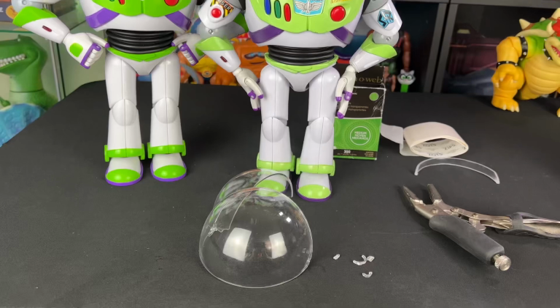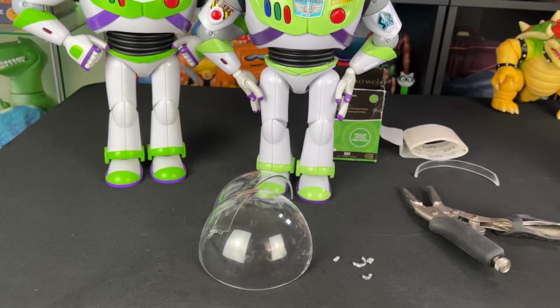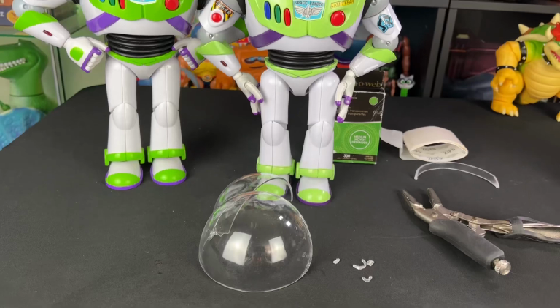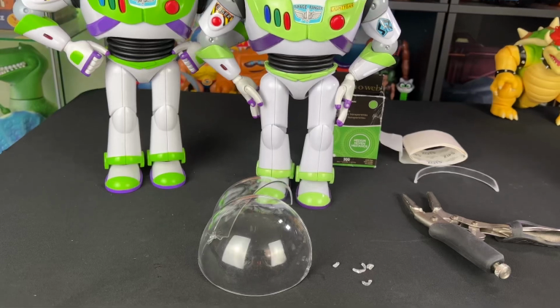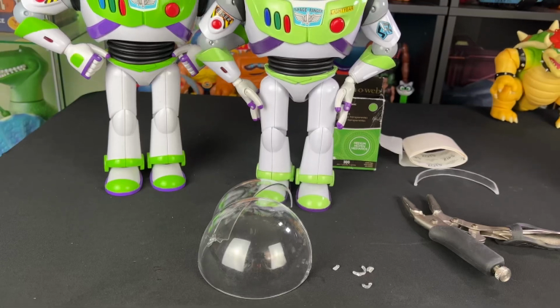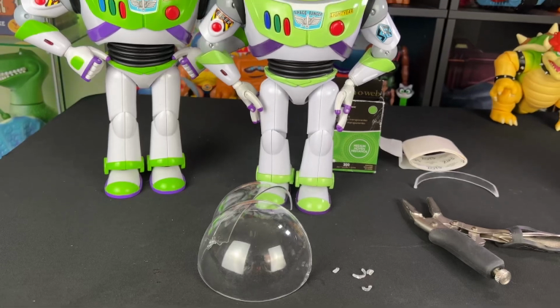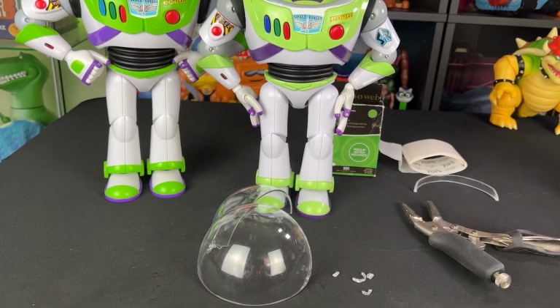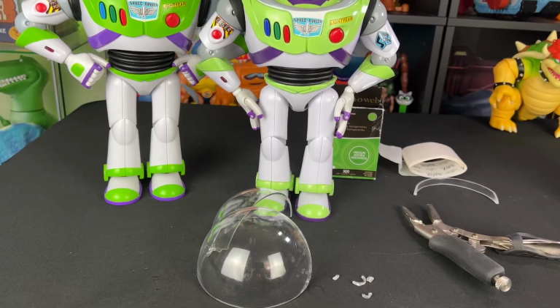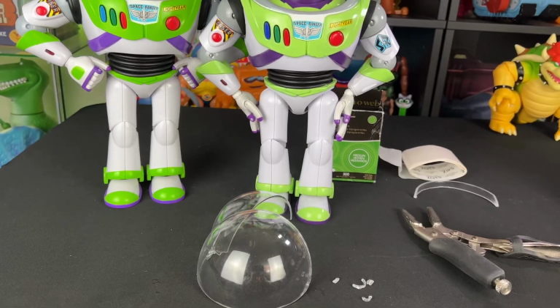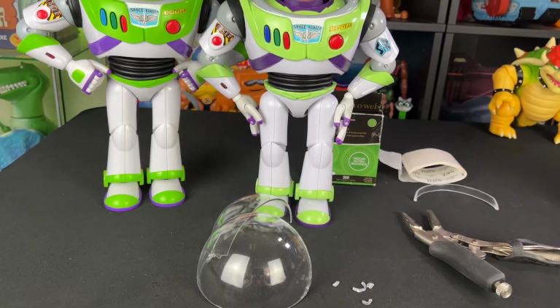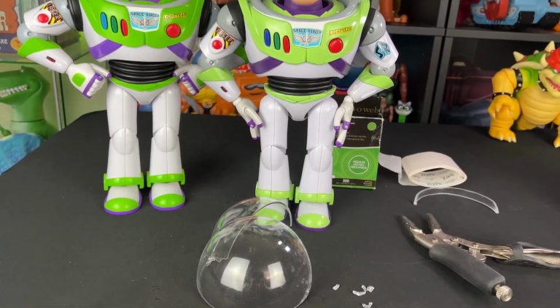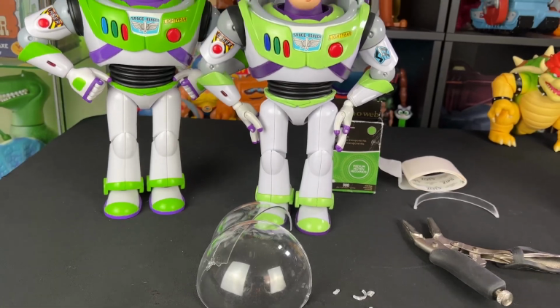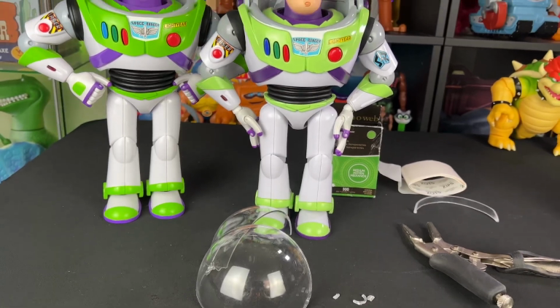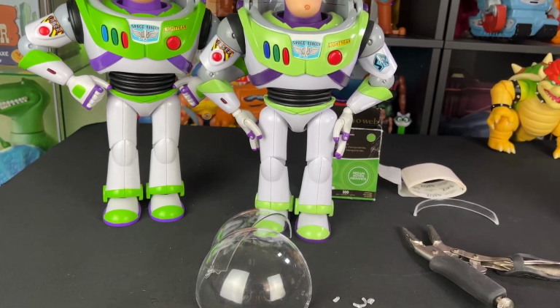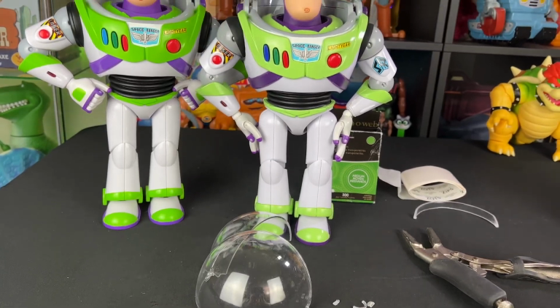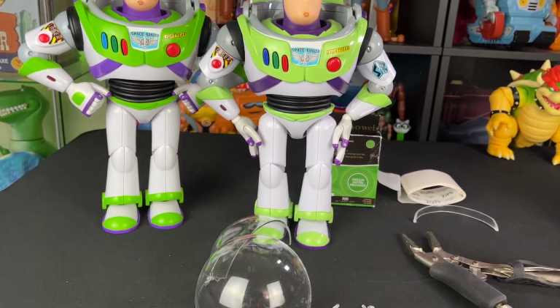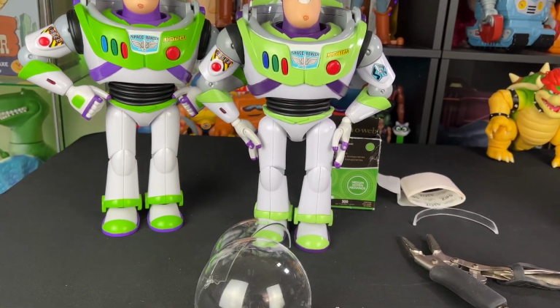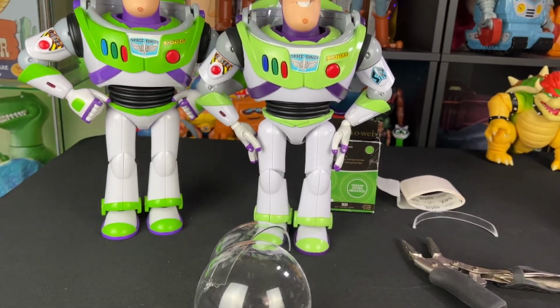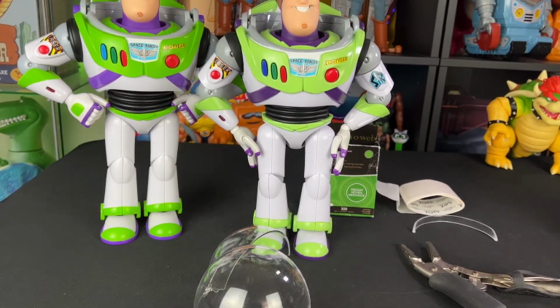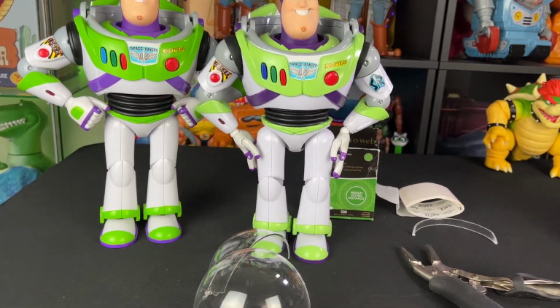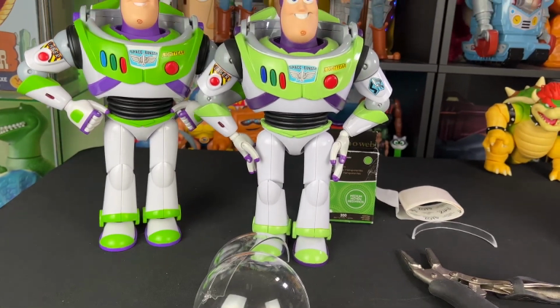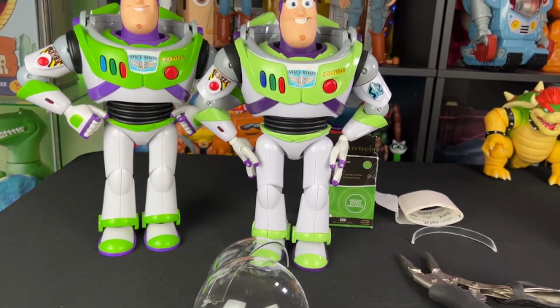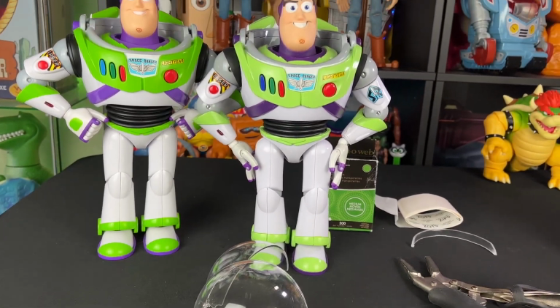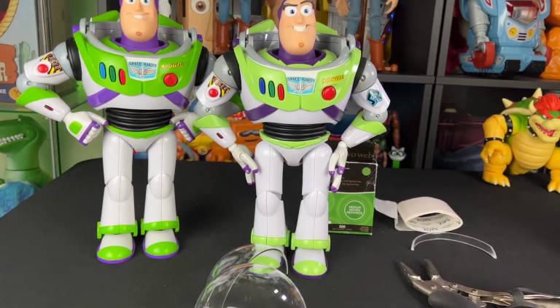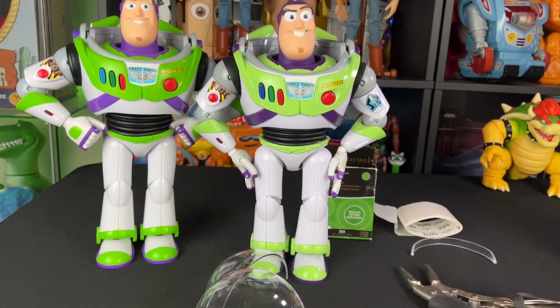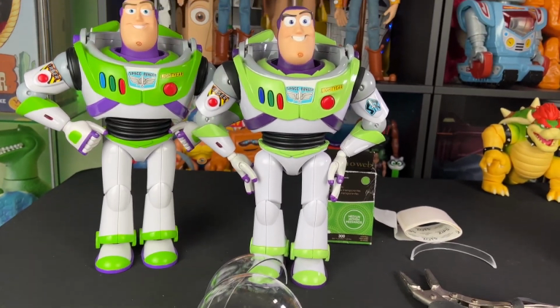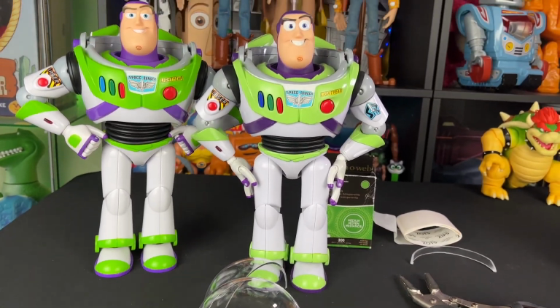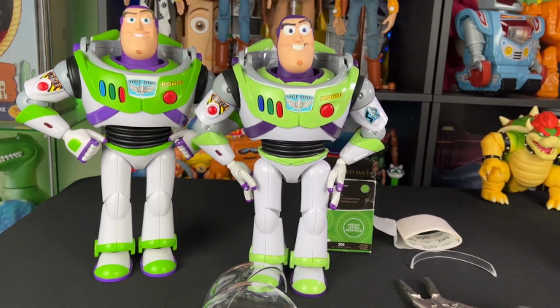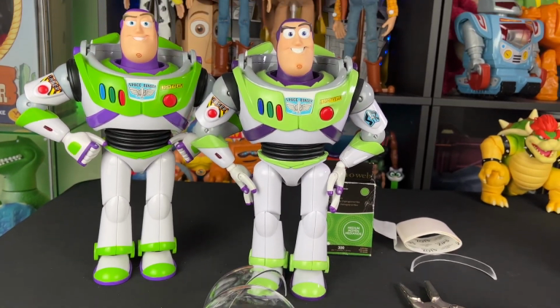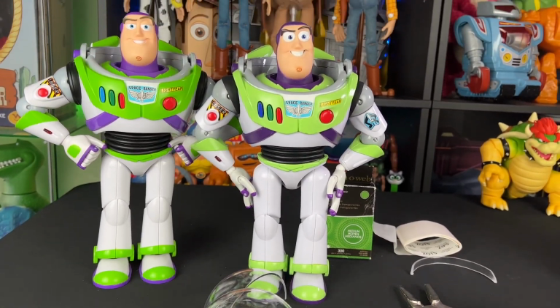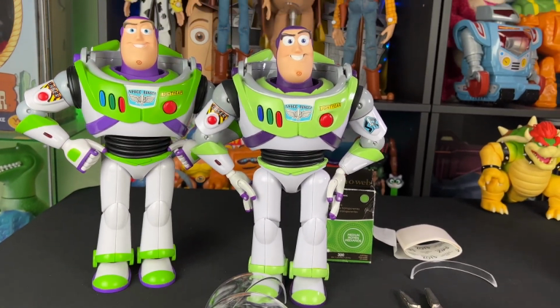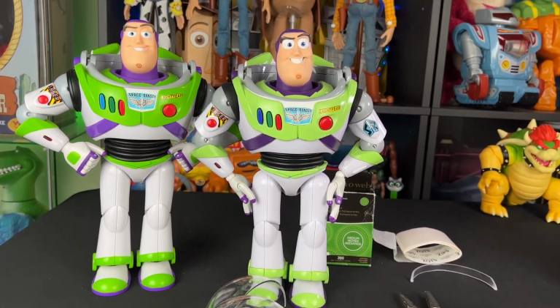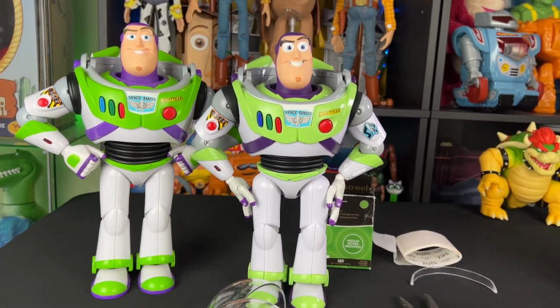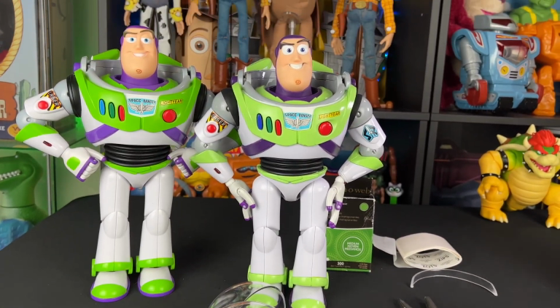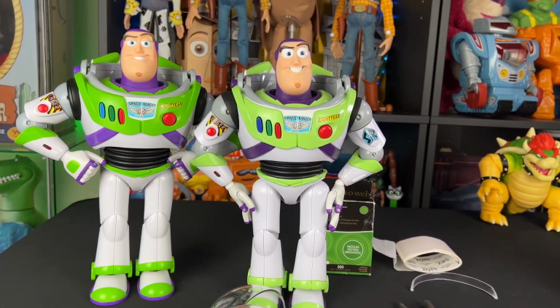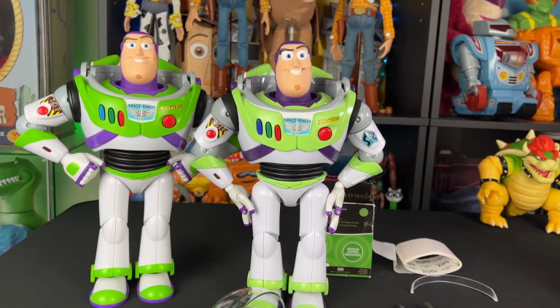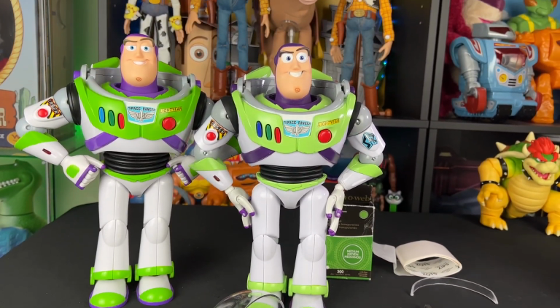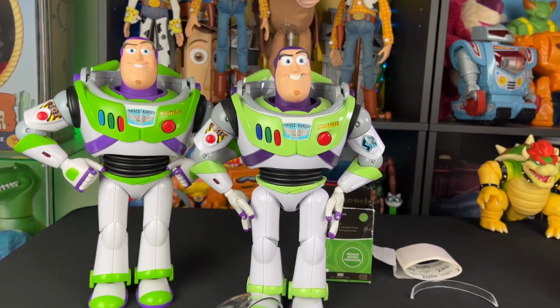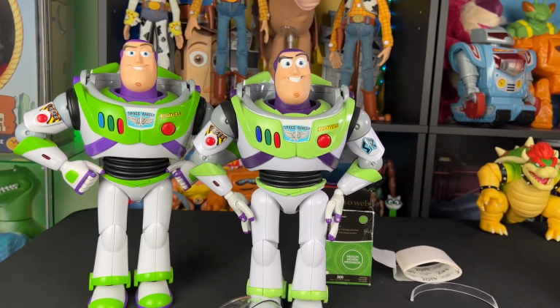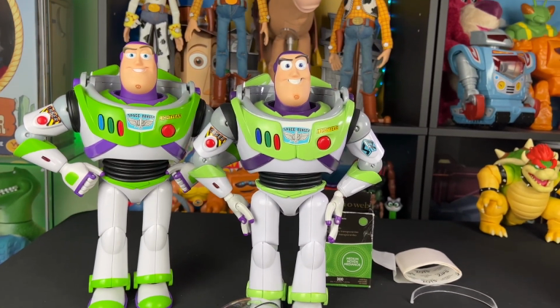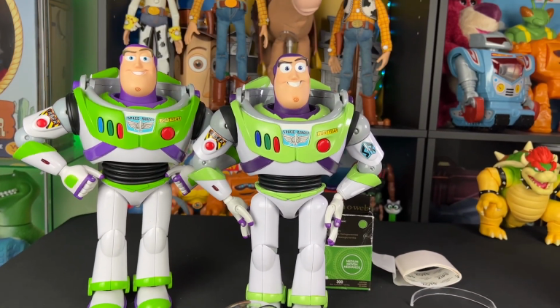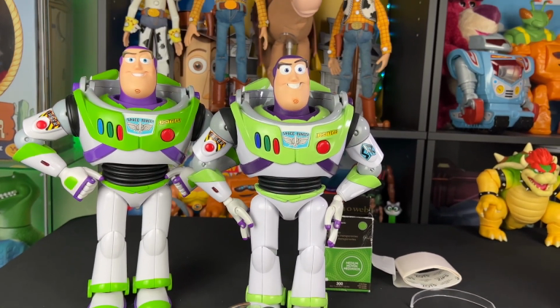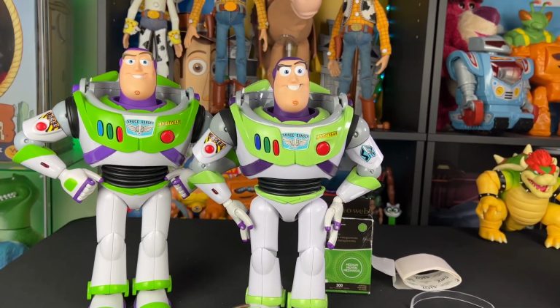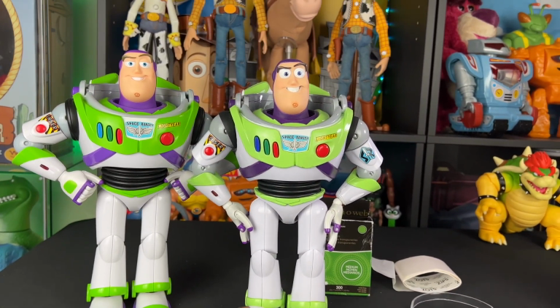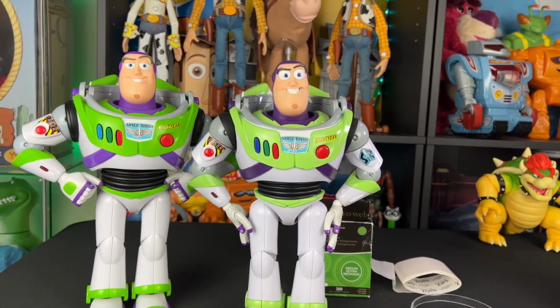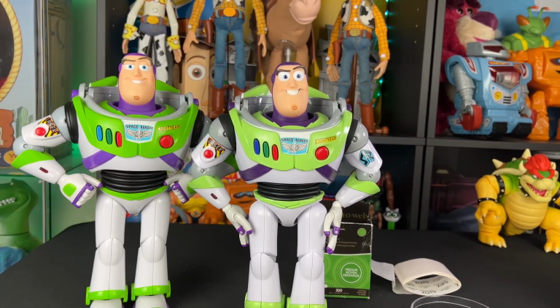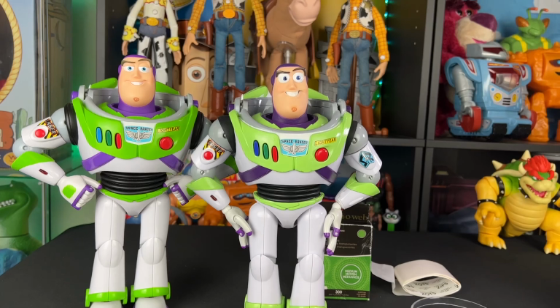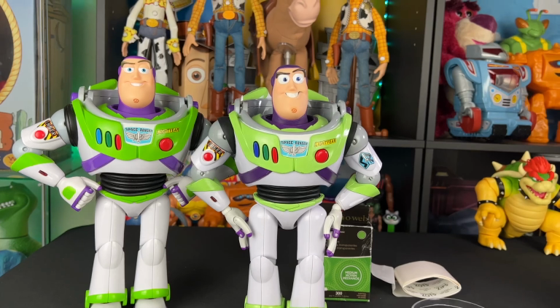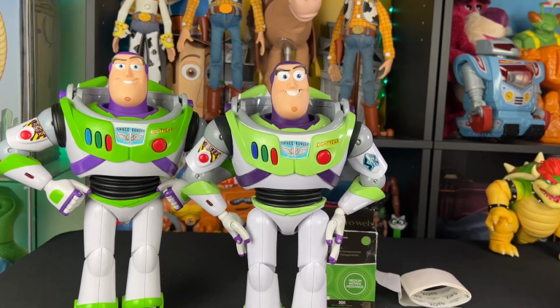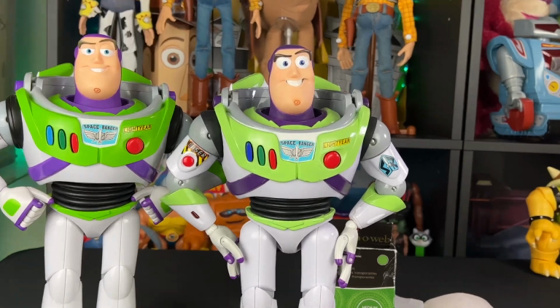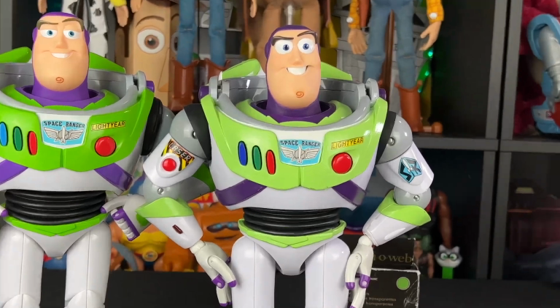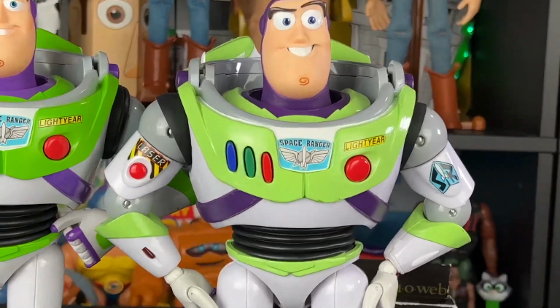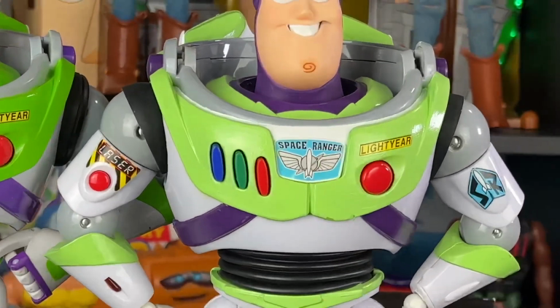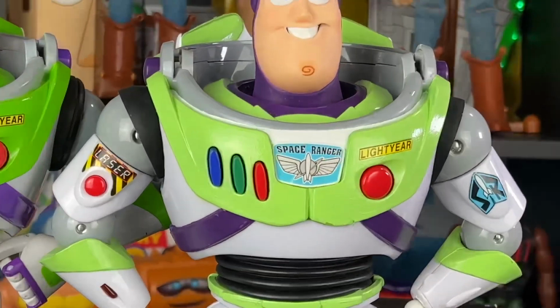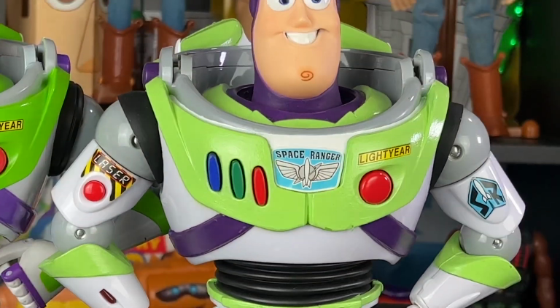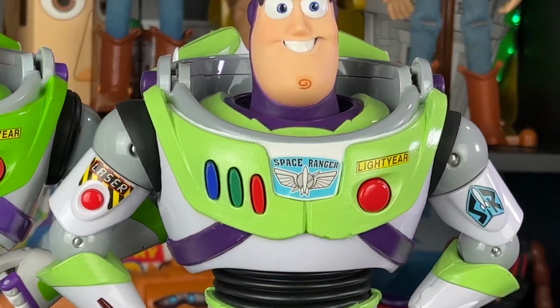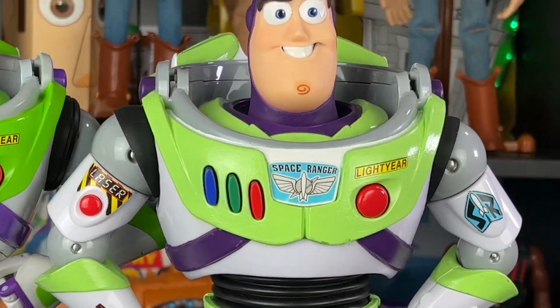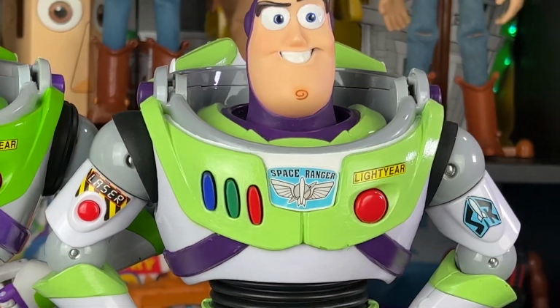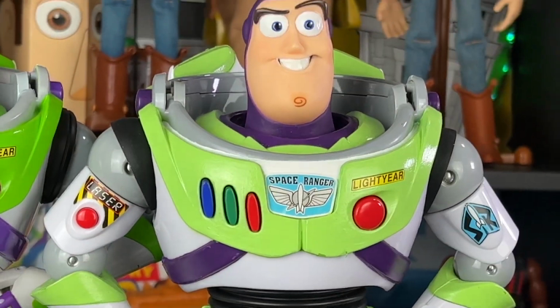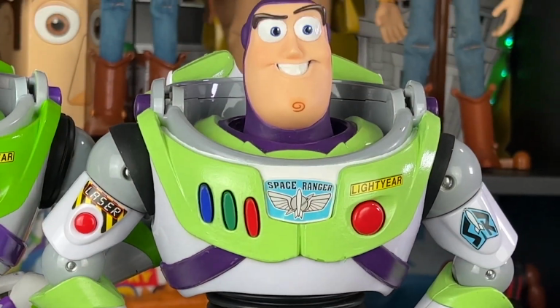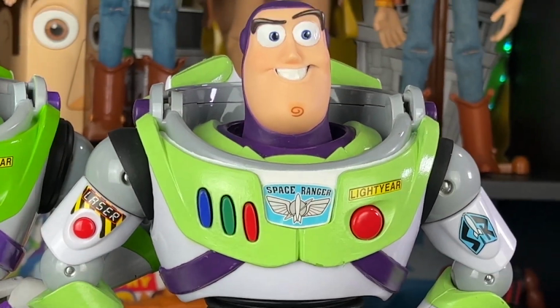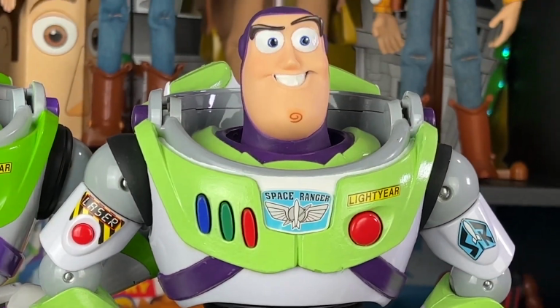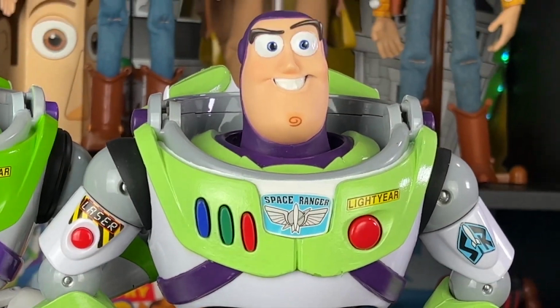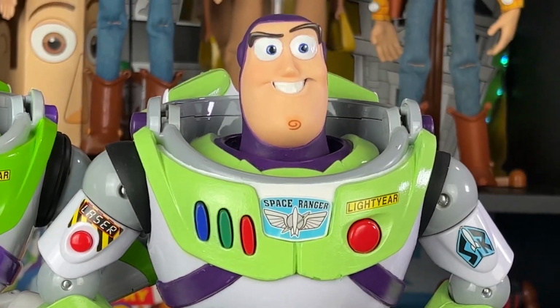Hey howdy hey partners! I'm super excited because today I'm going to show you how to make a removable Buzz Lightyear helmet. Let's get into it!